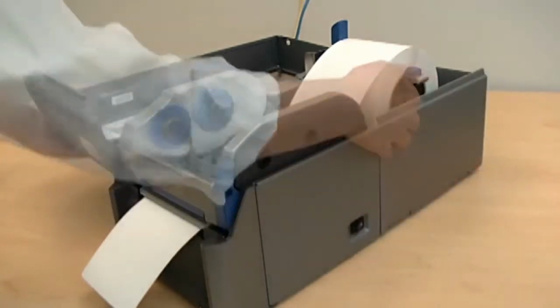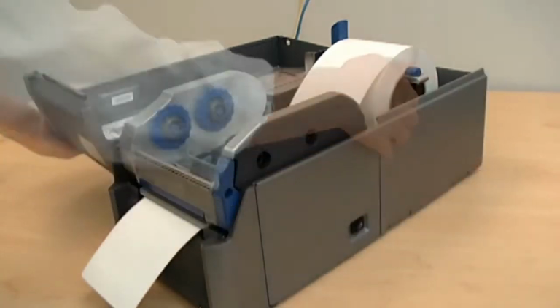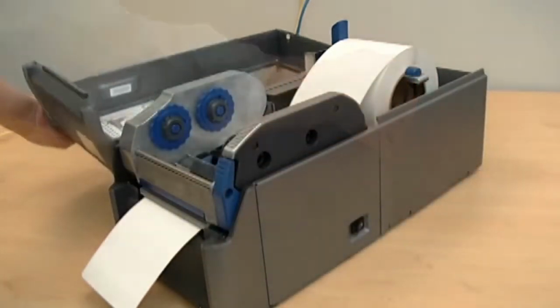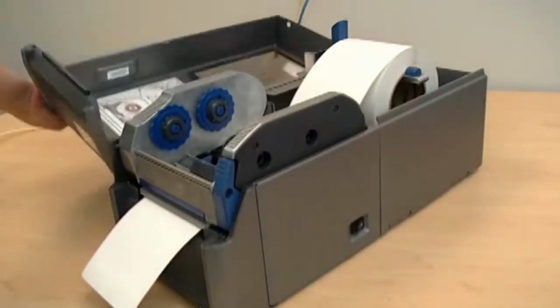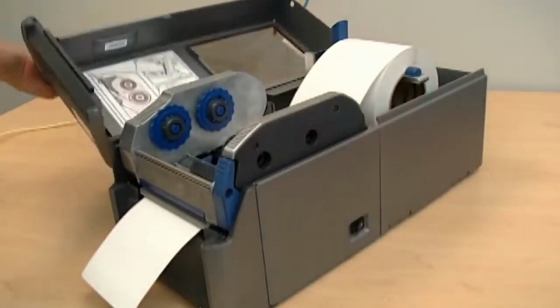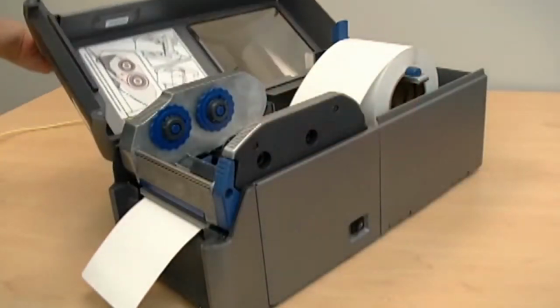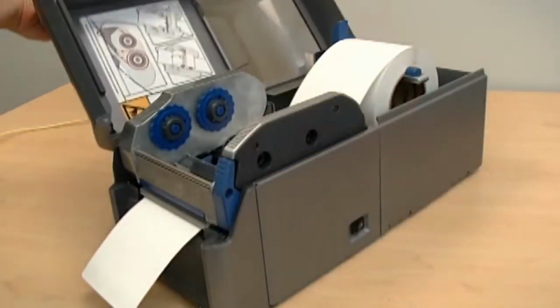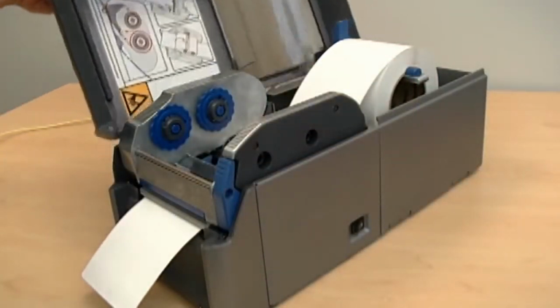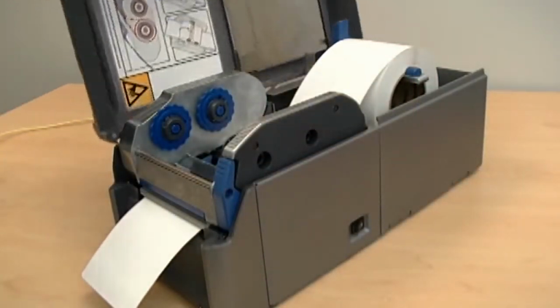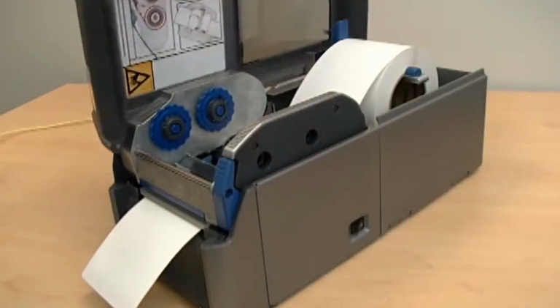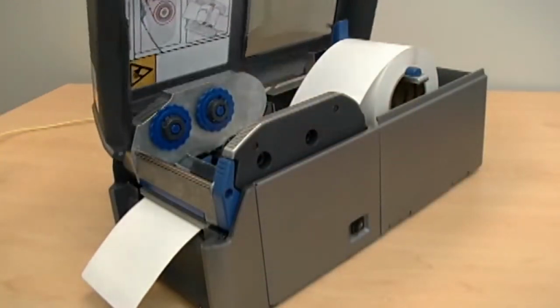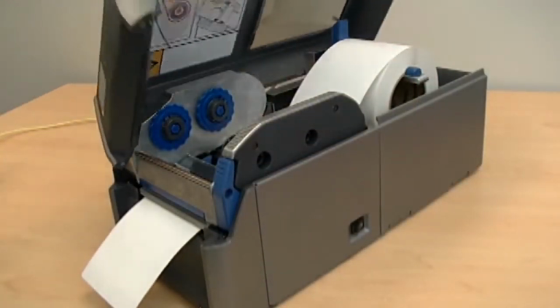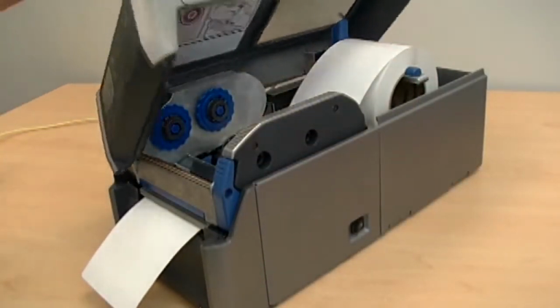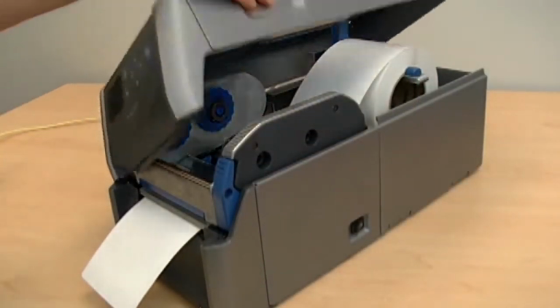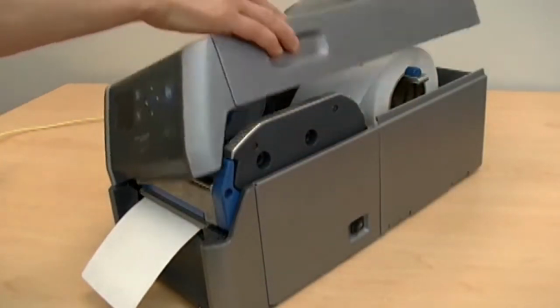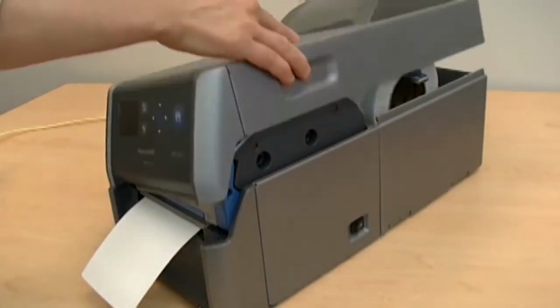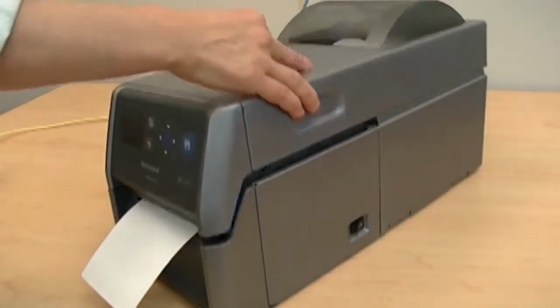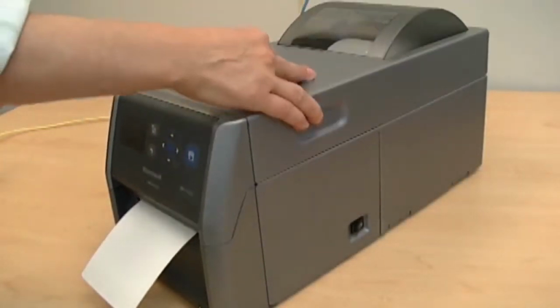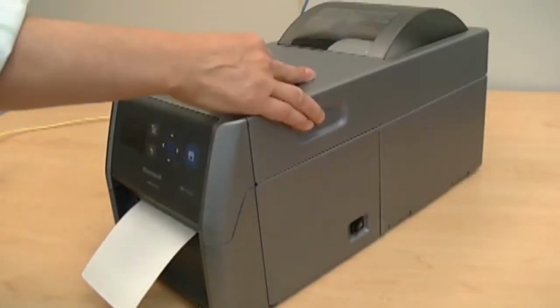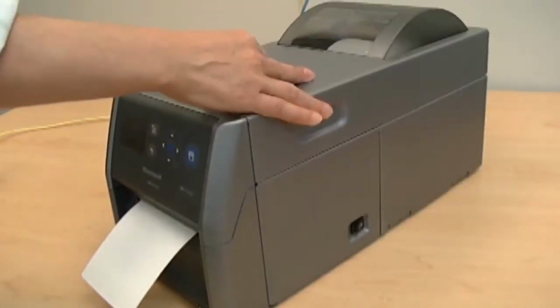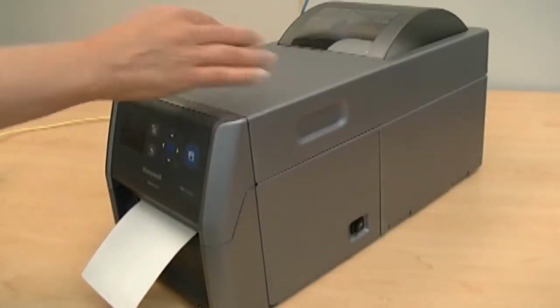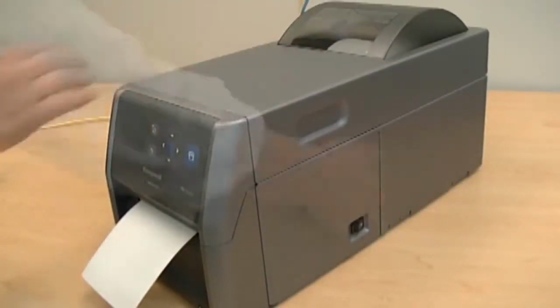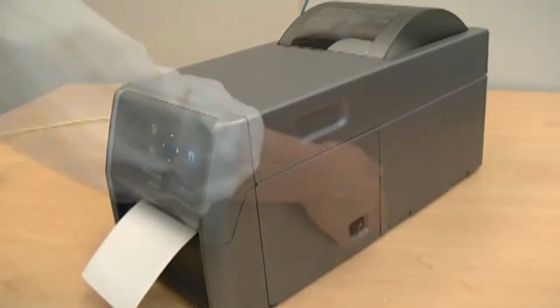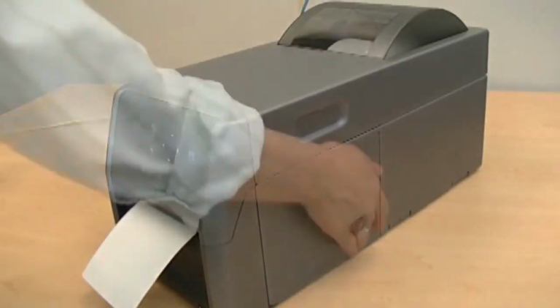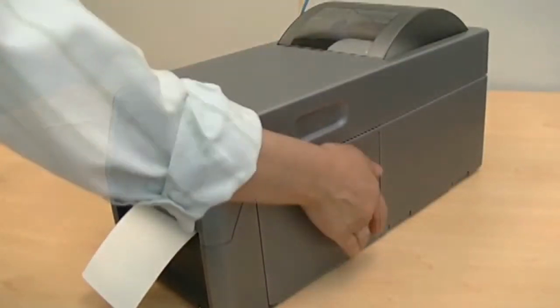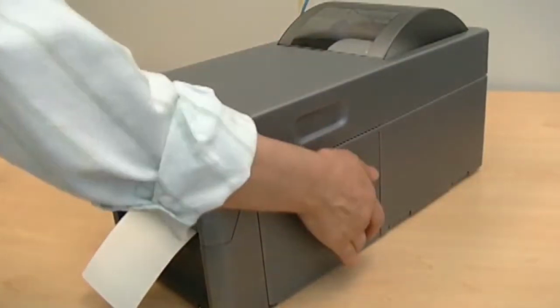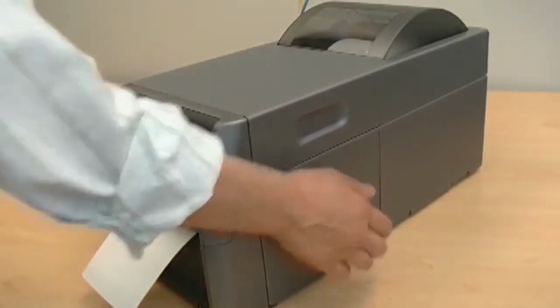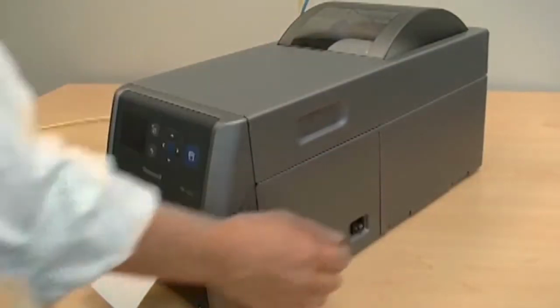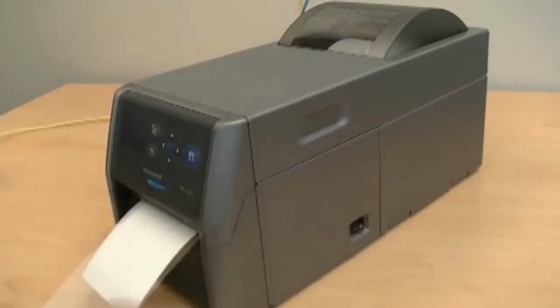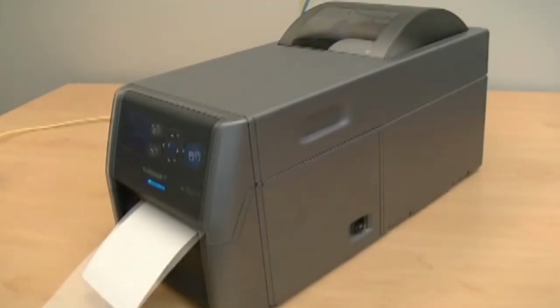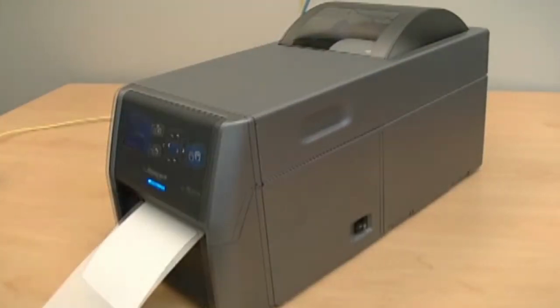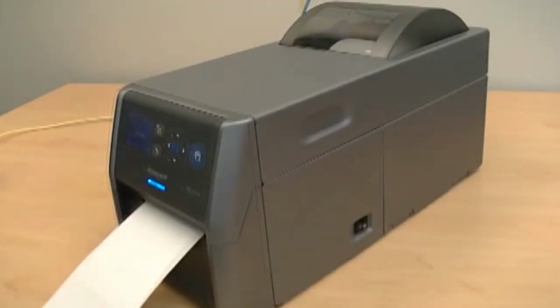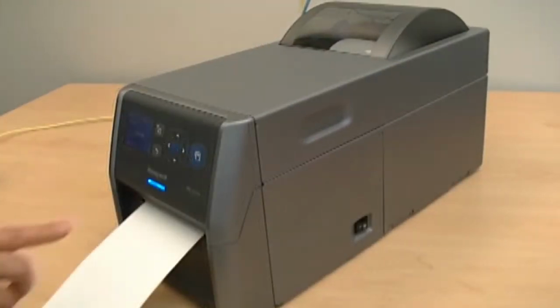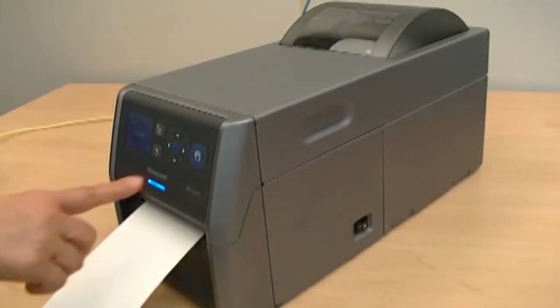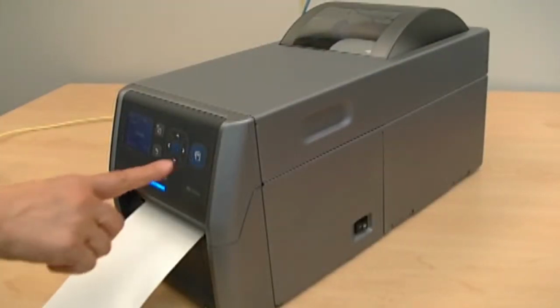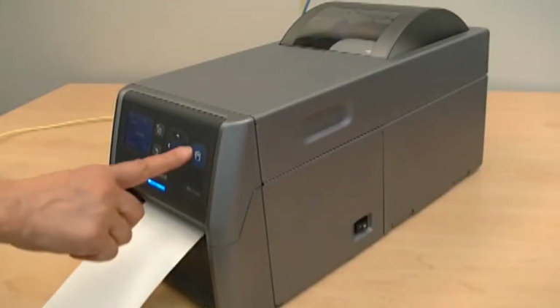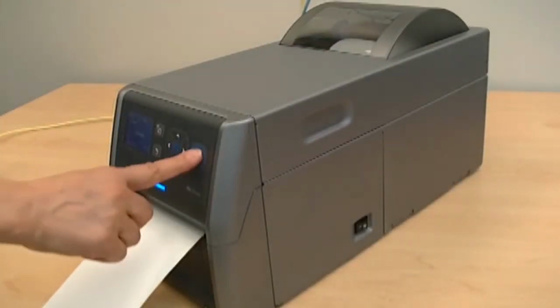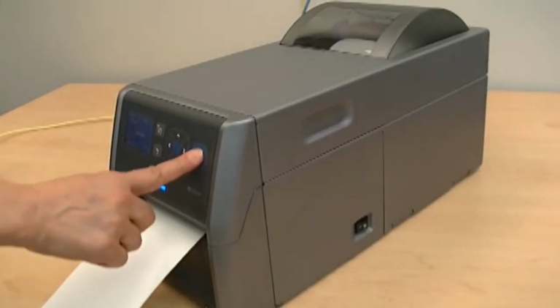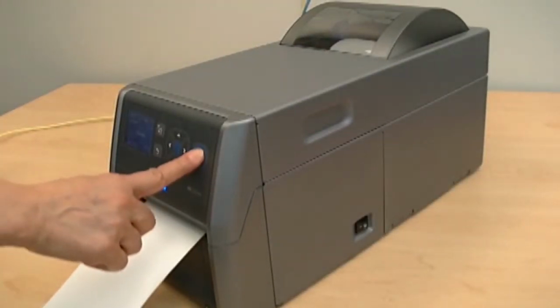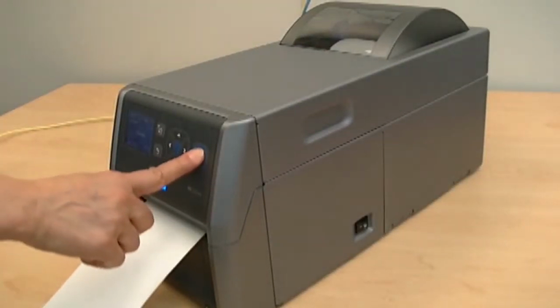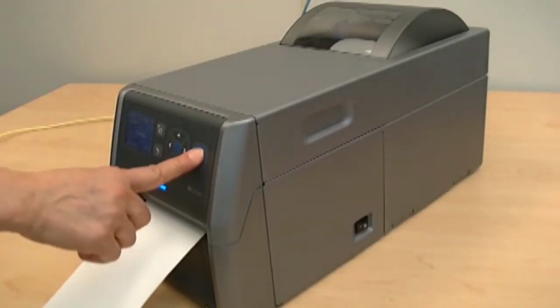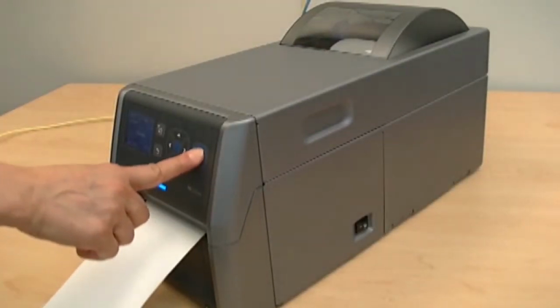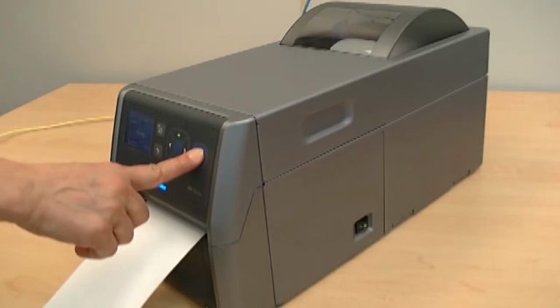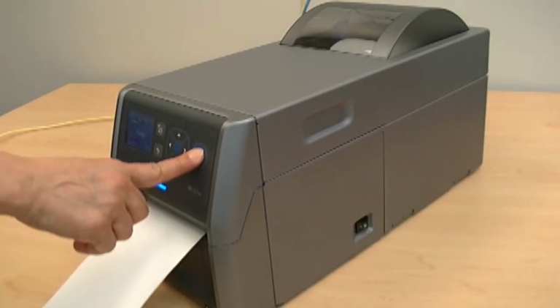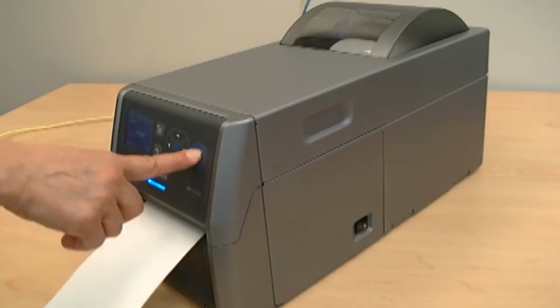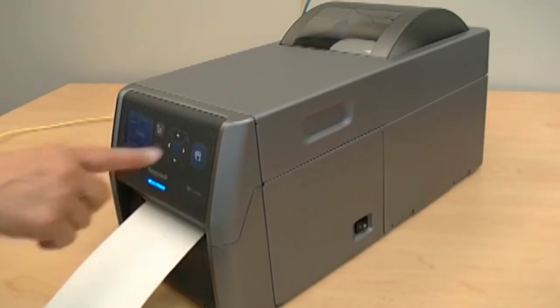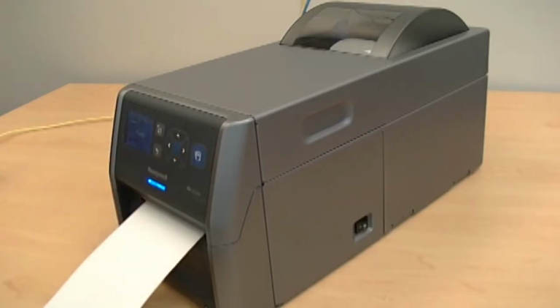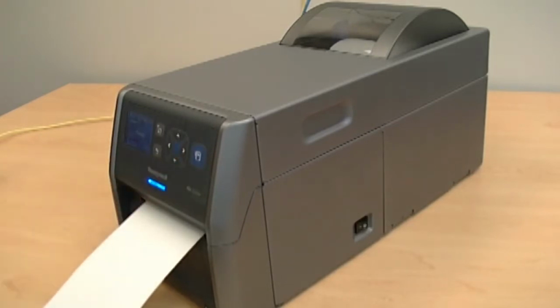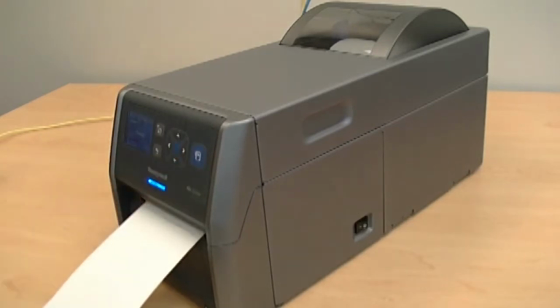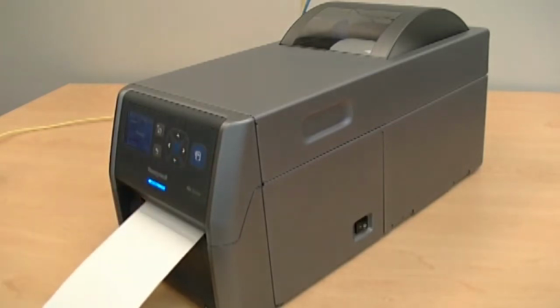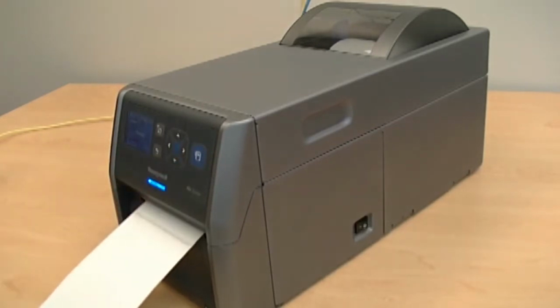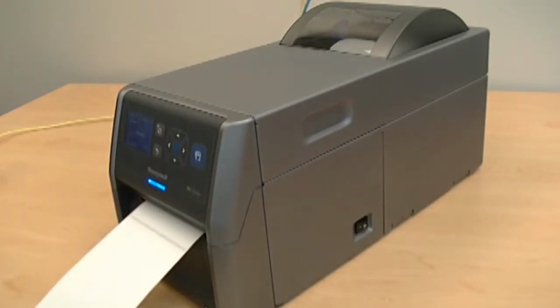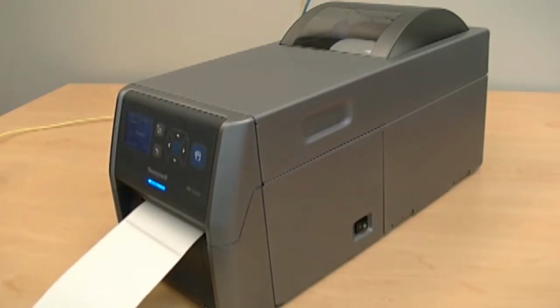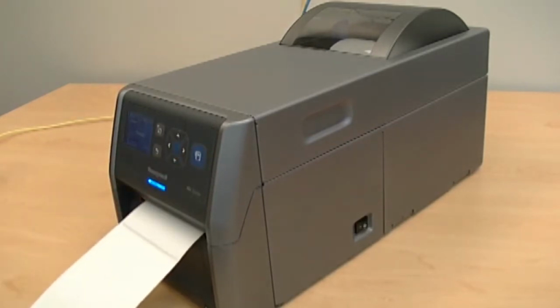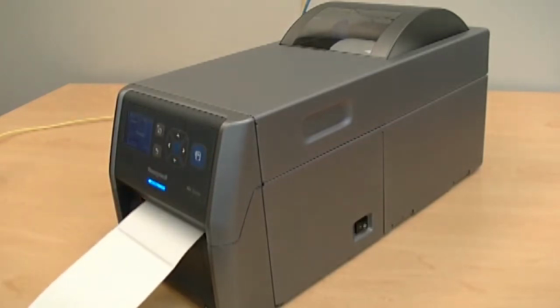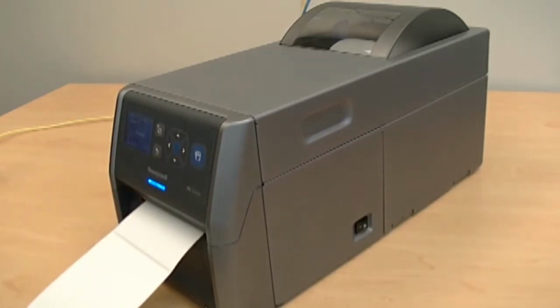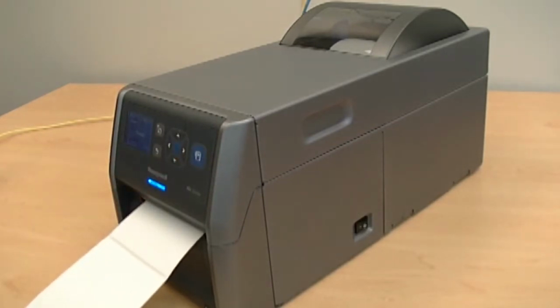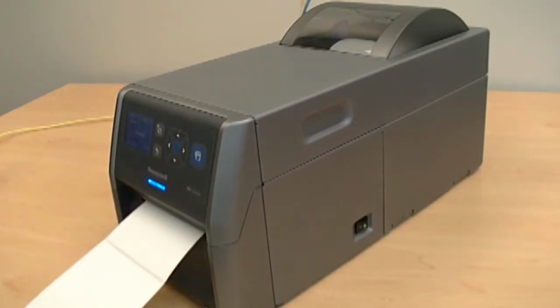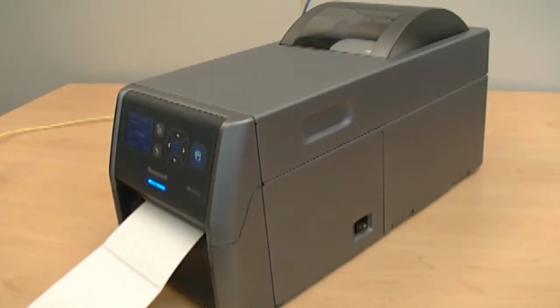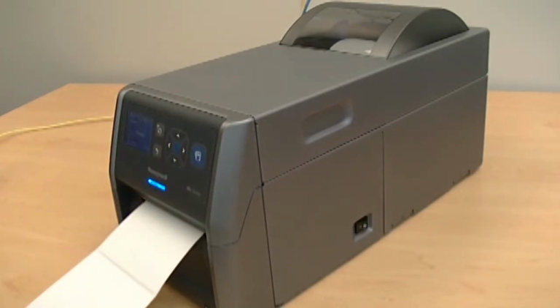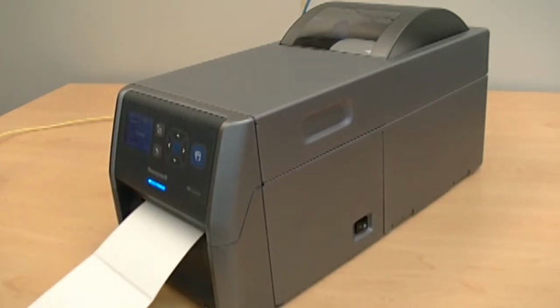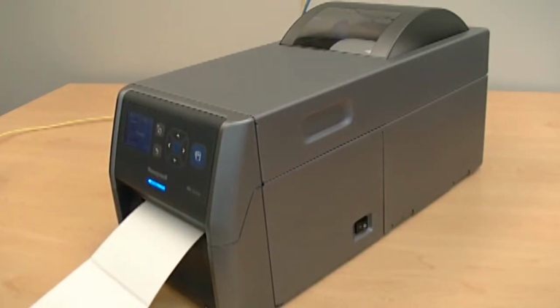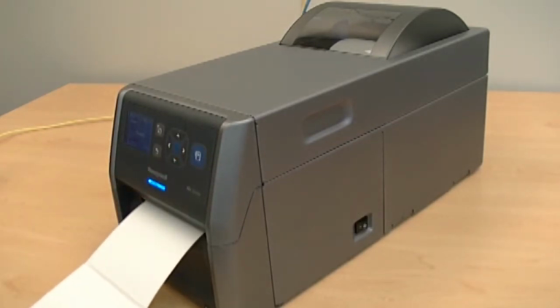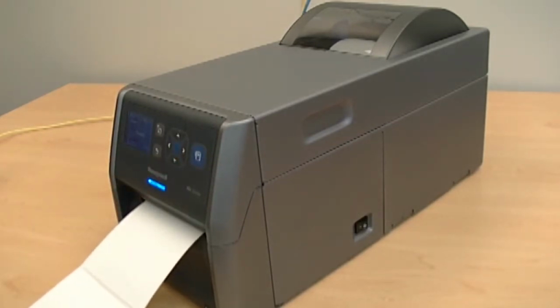Close the media compartment door, close the top cover of the printer, and press the print feed button to advance the media.